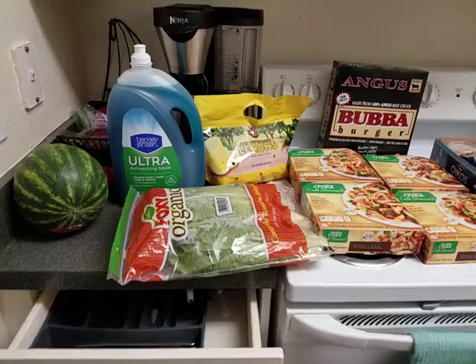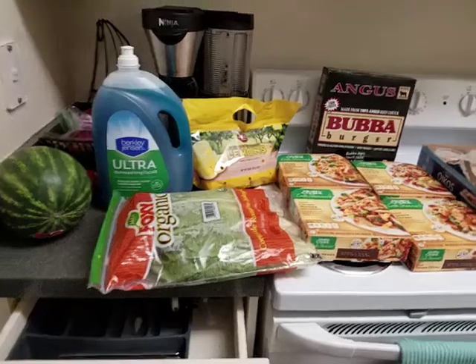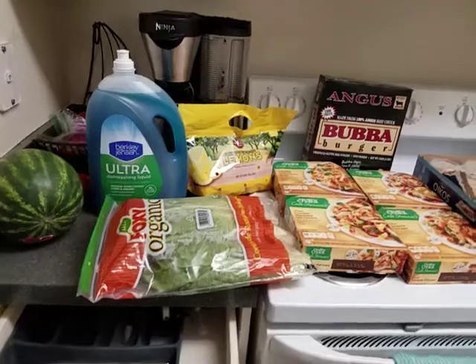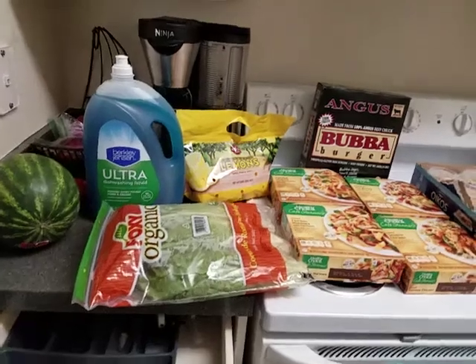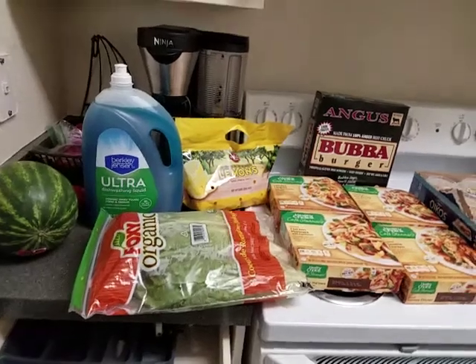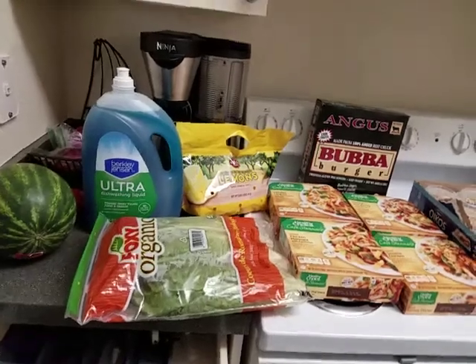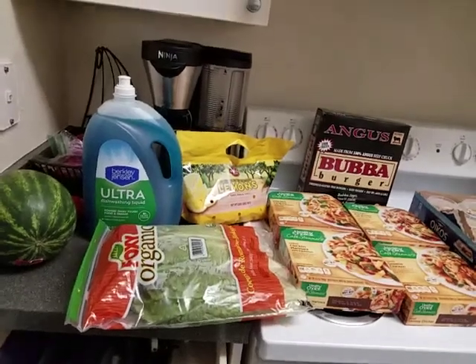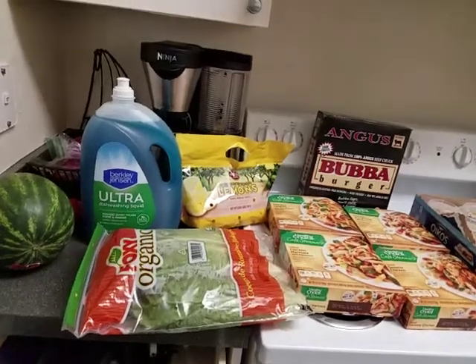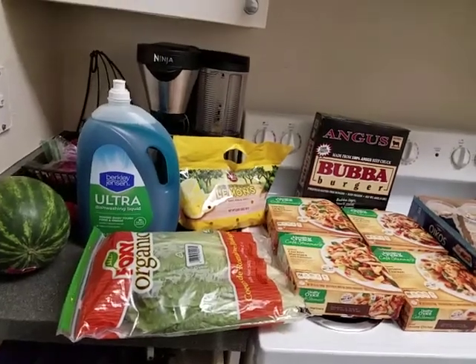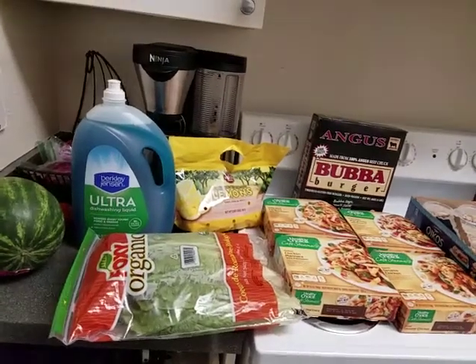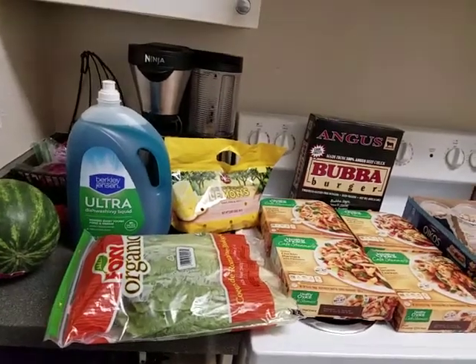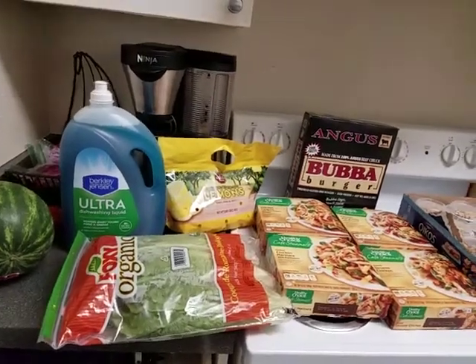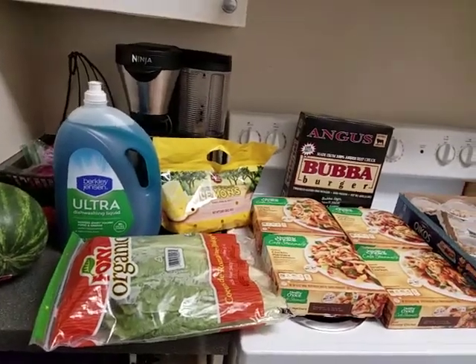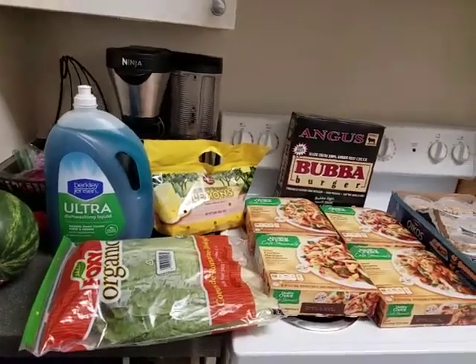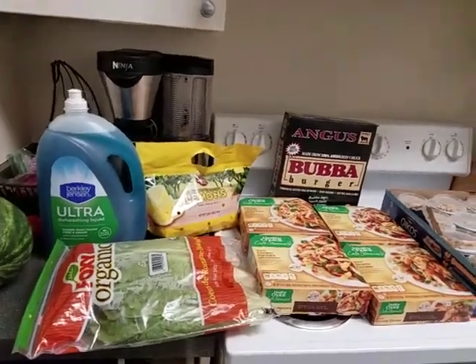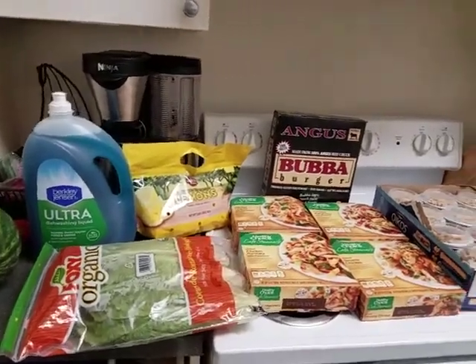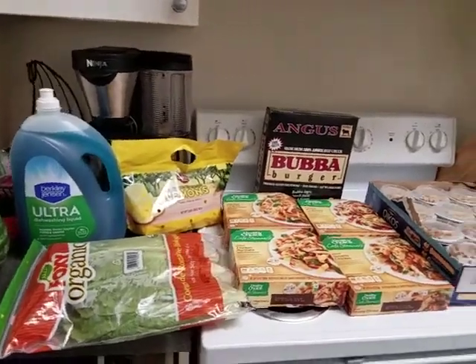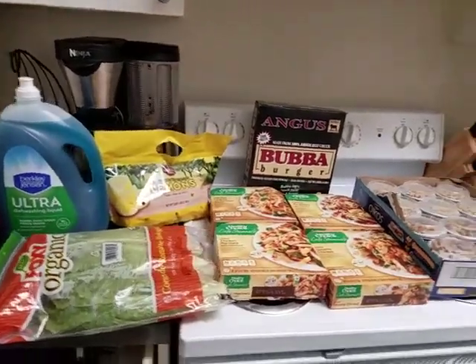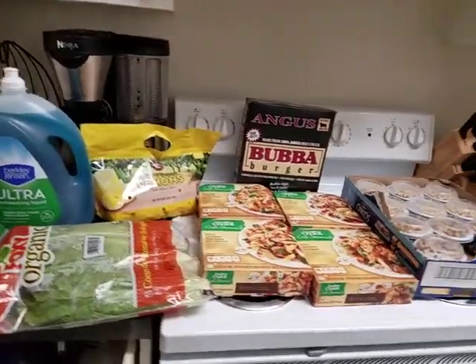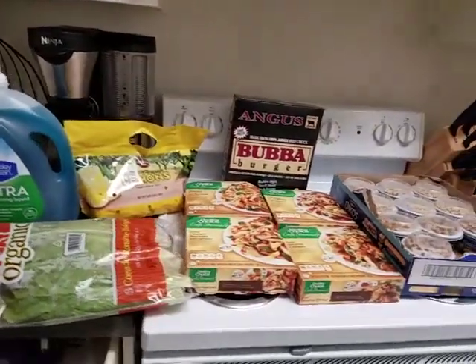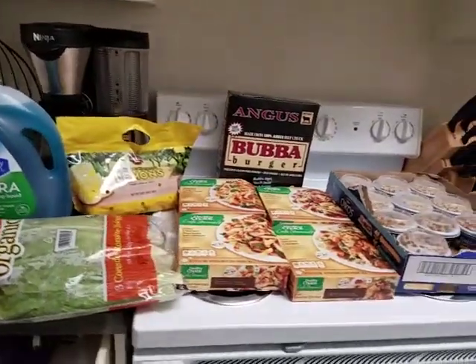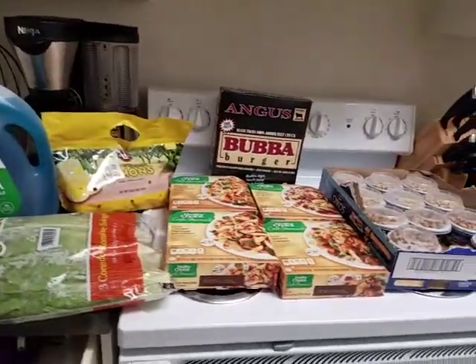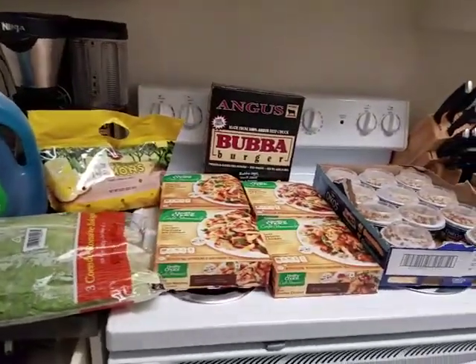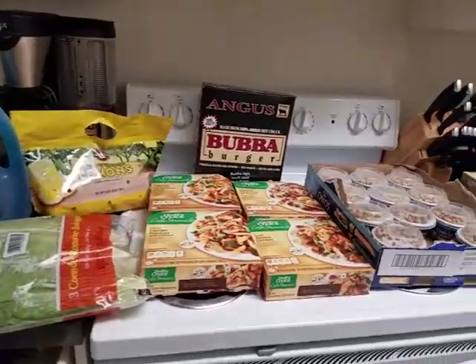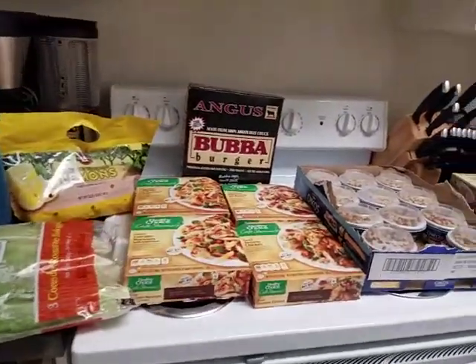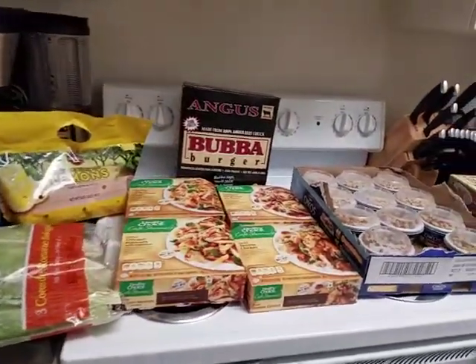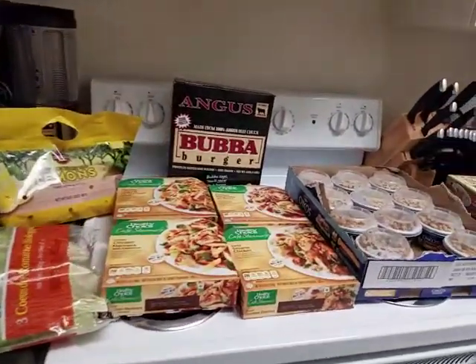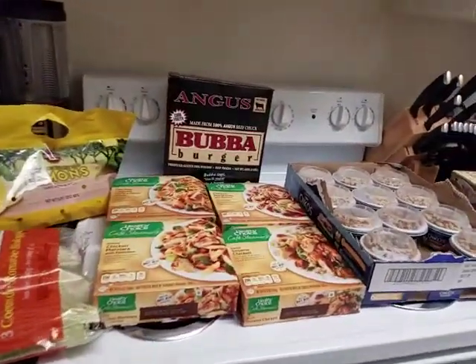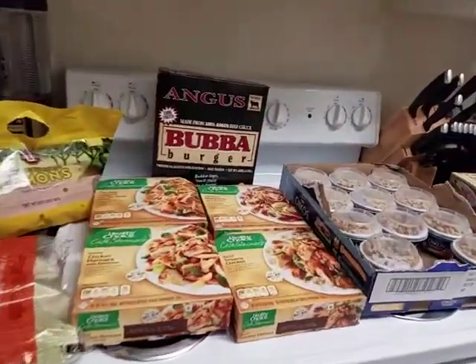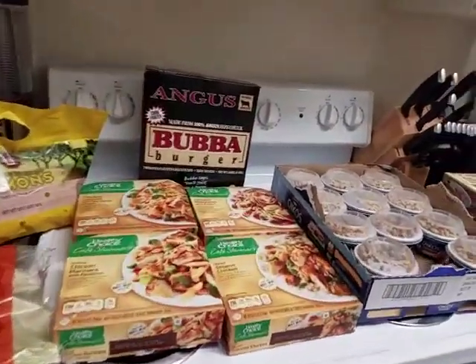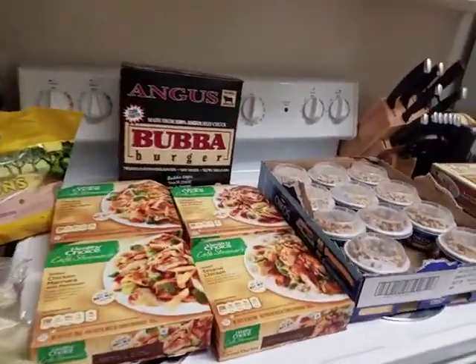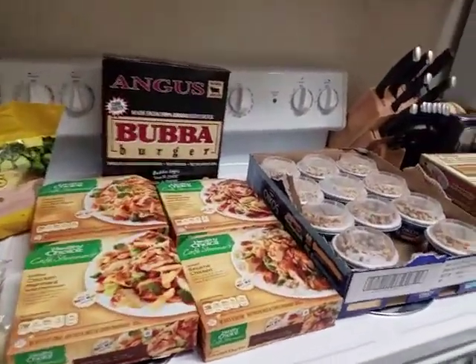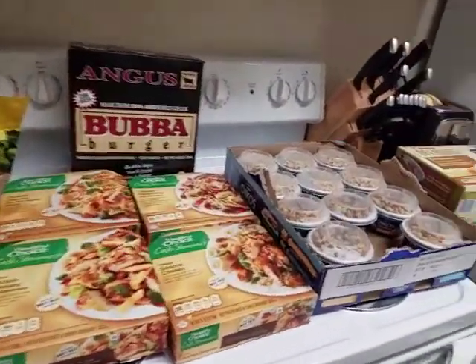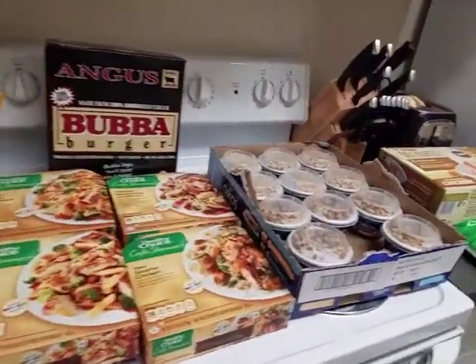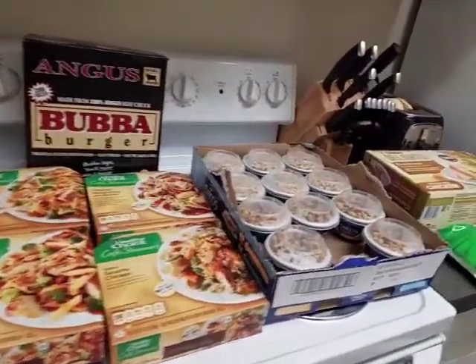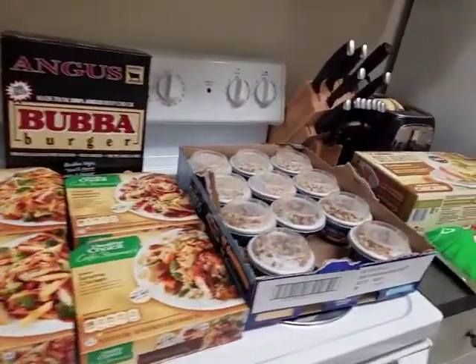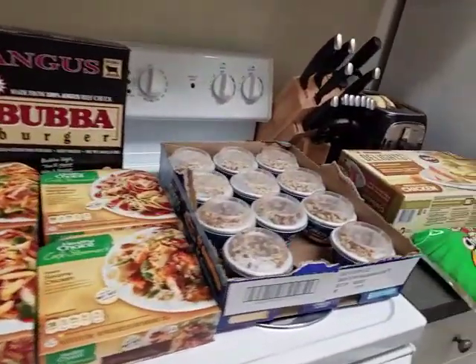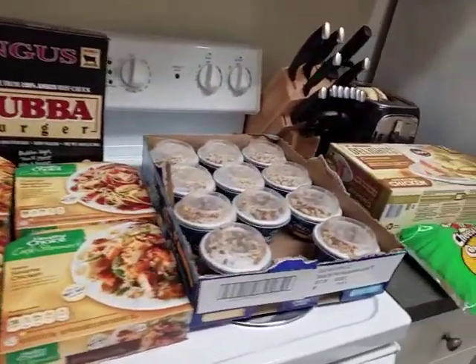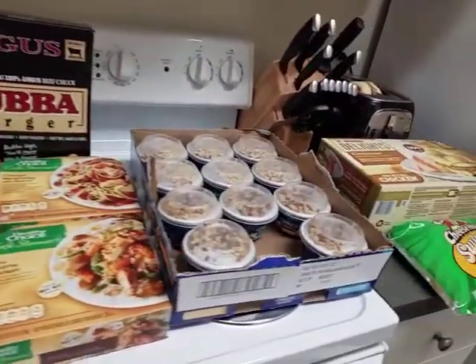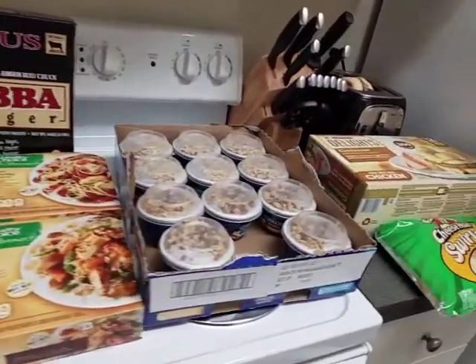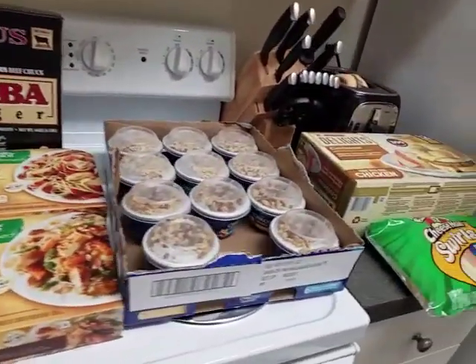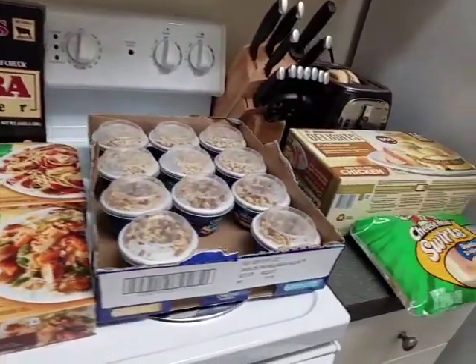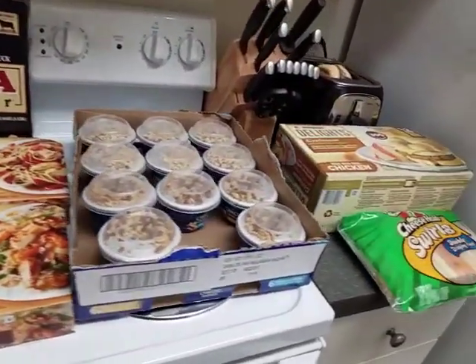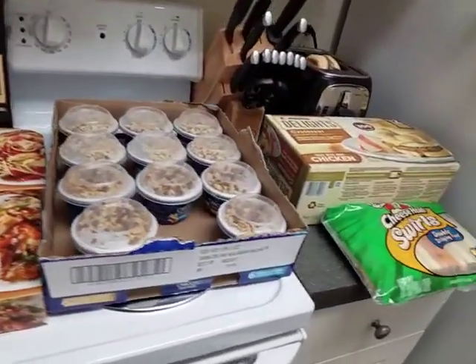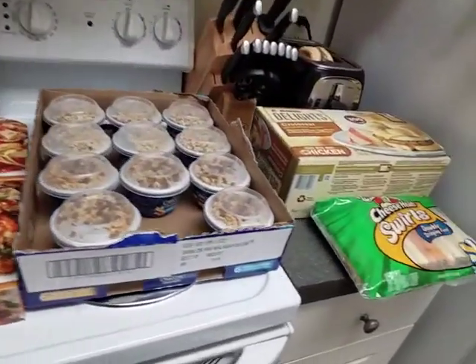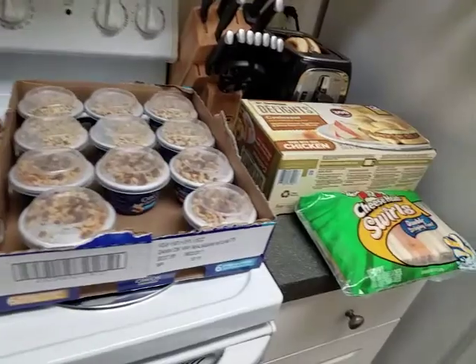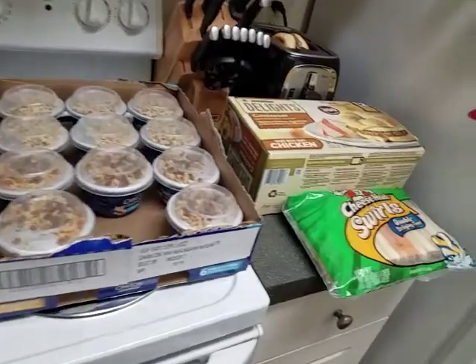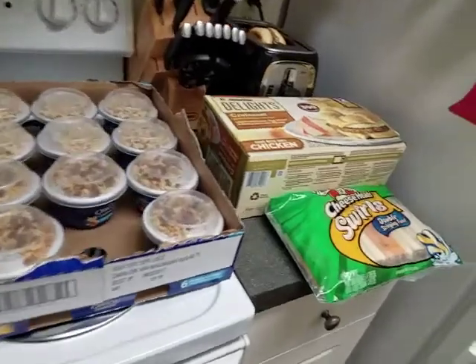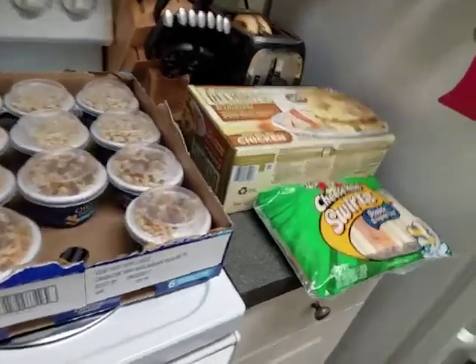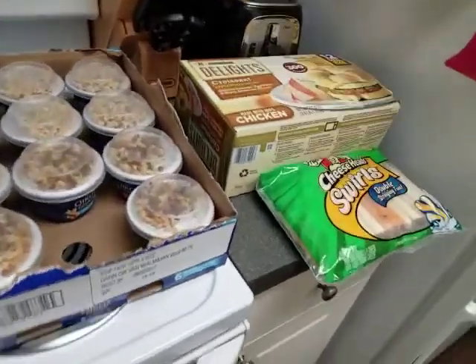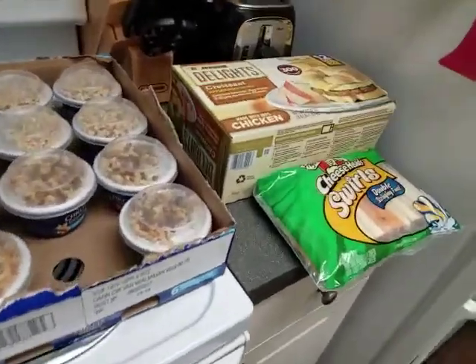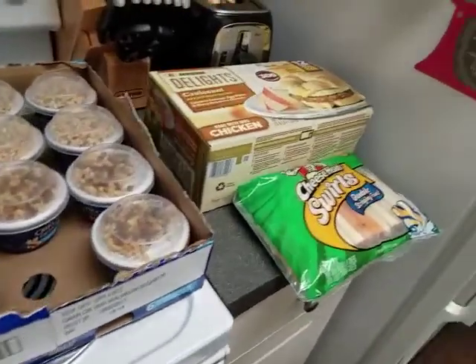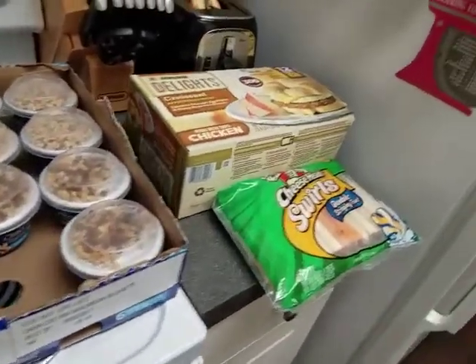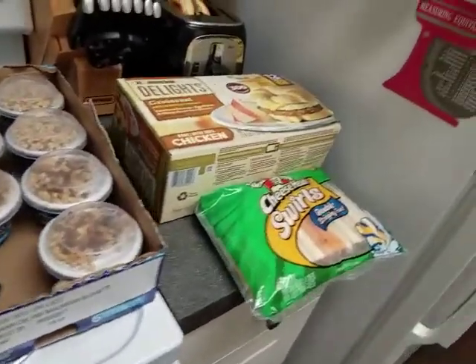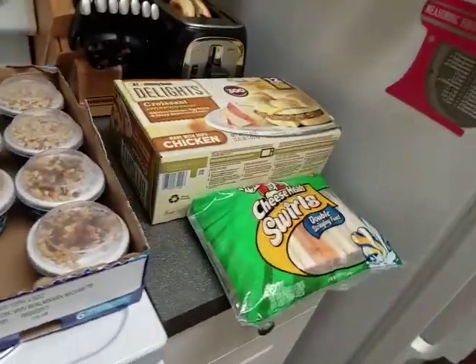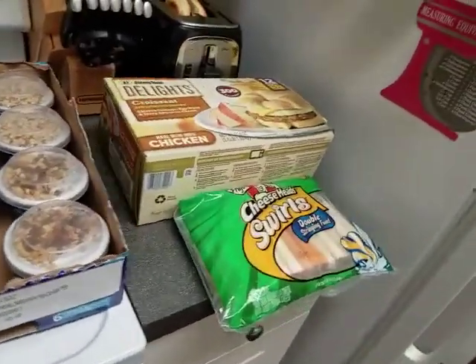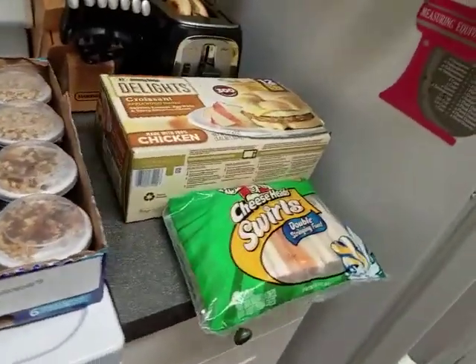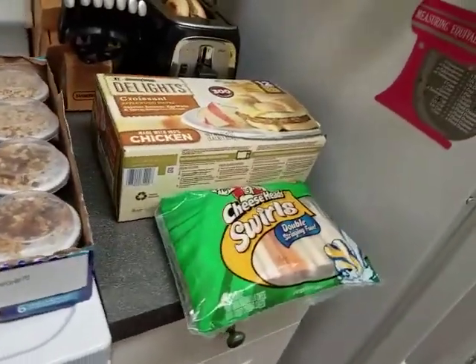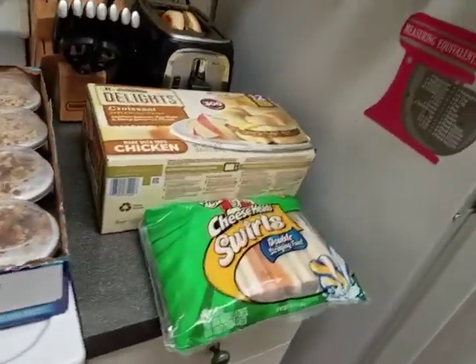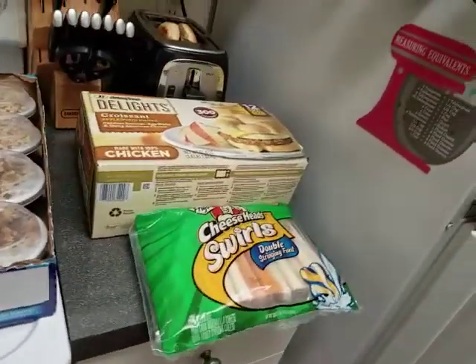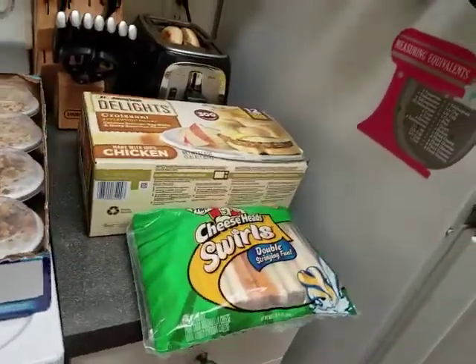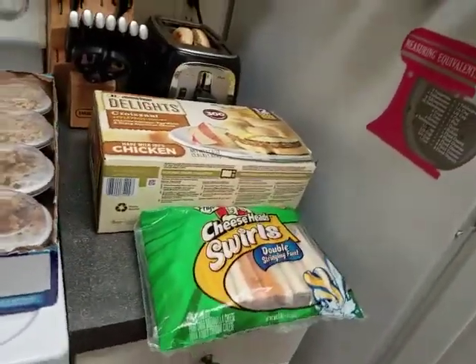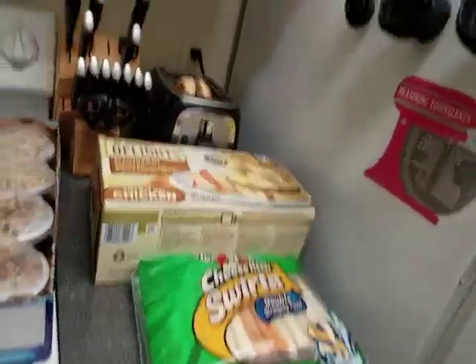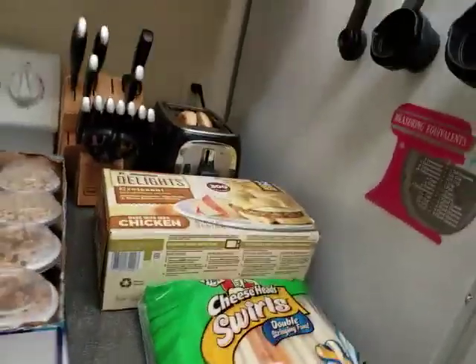Alright guys, so we went to BJ's last night and got a couple of items.